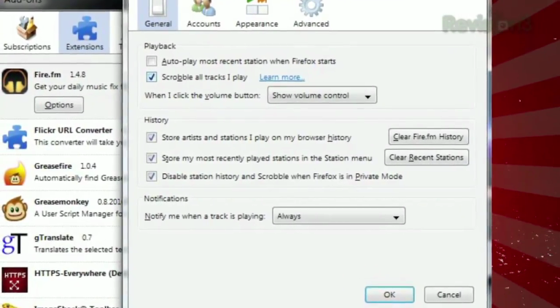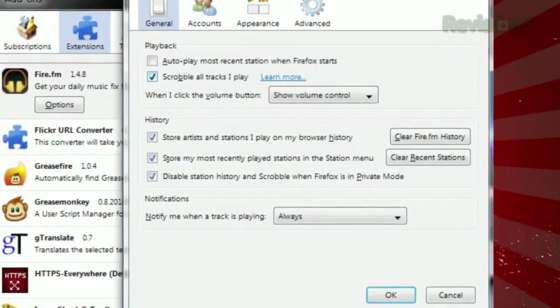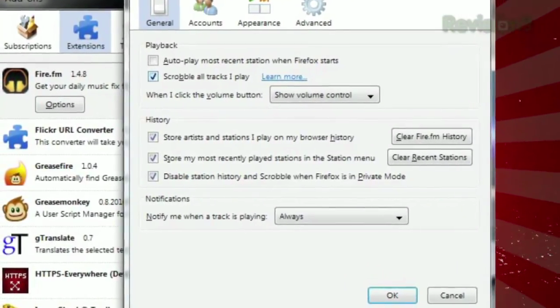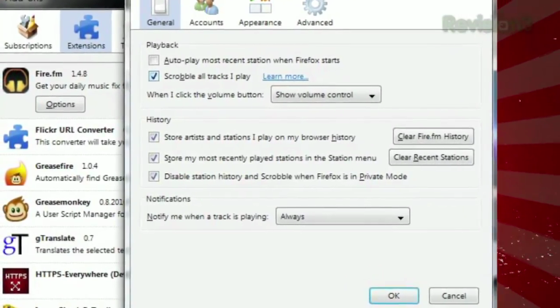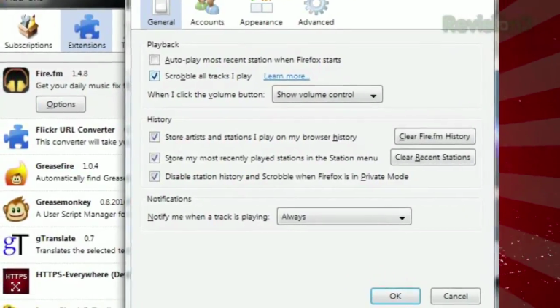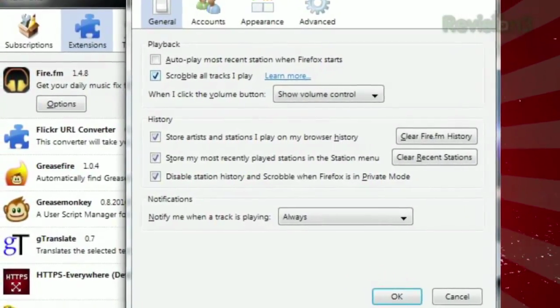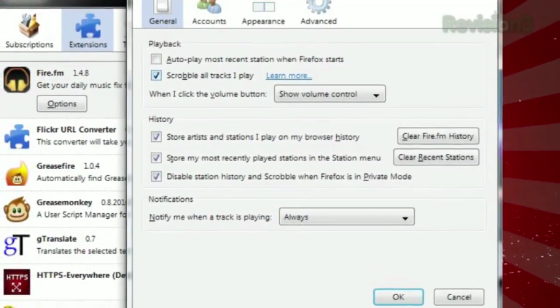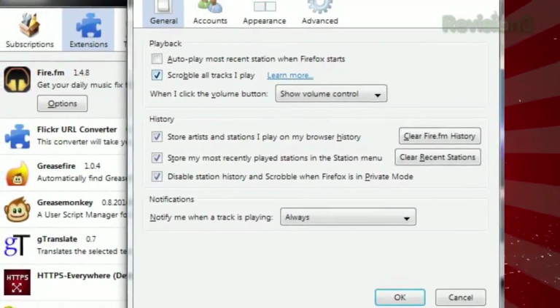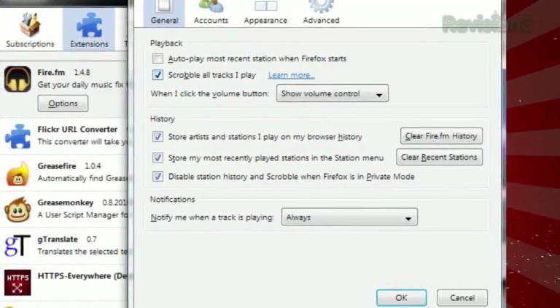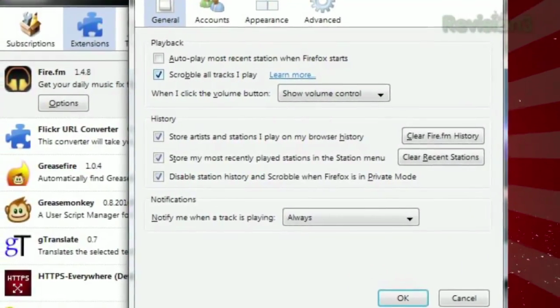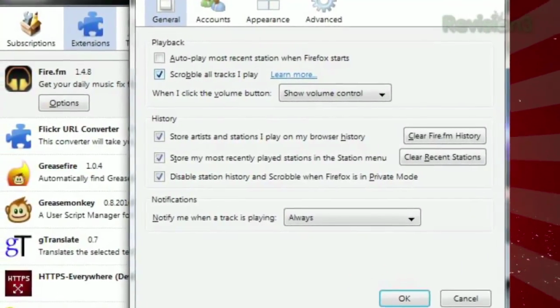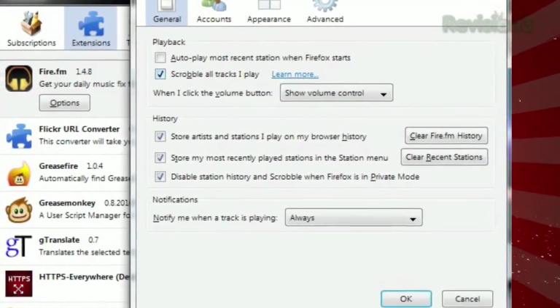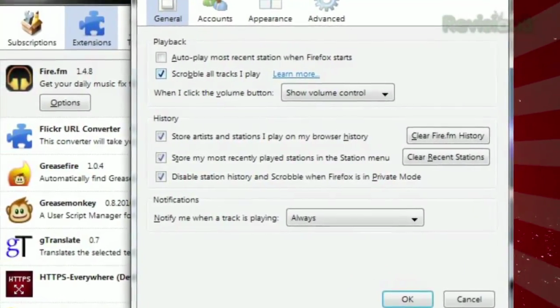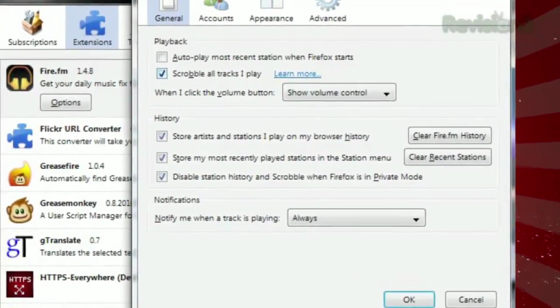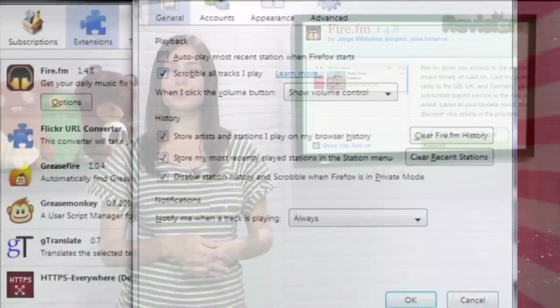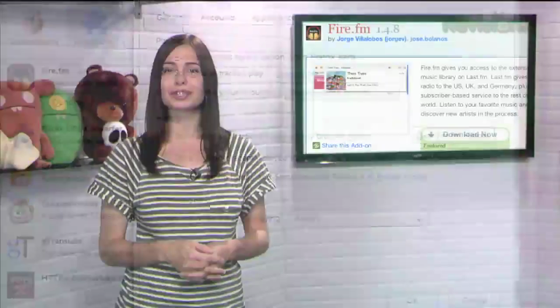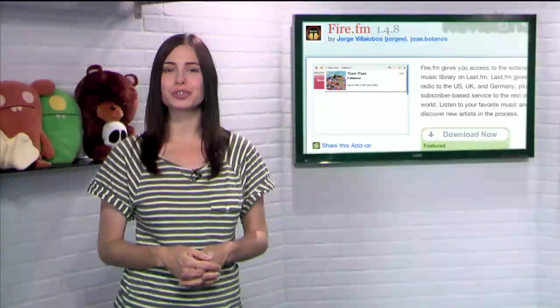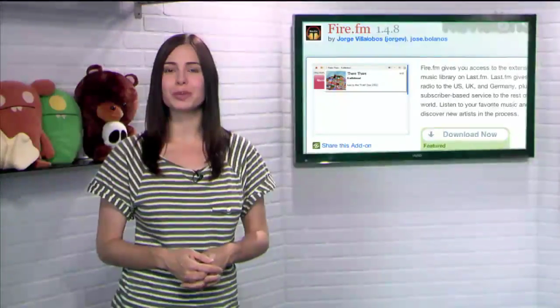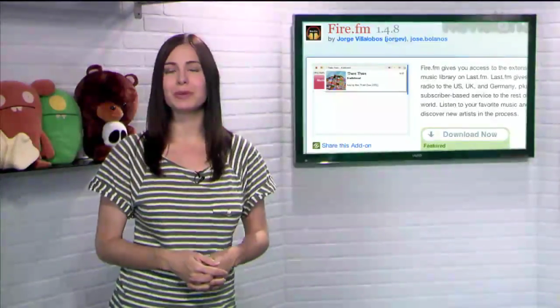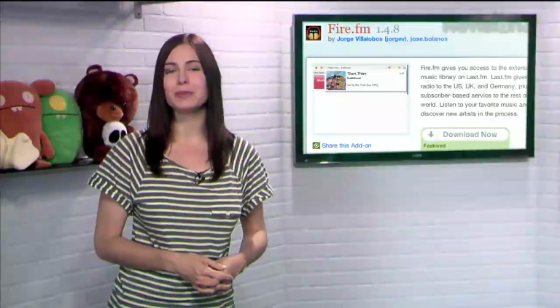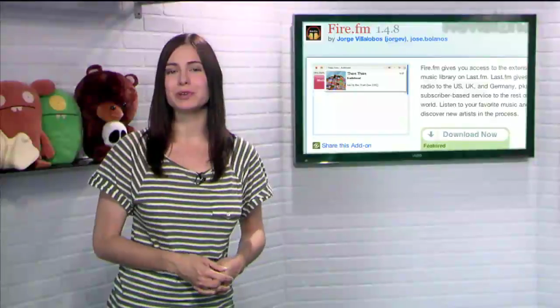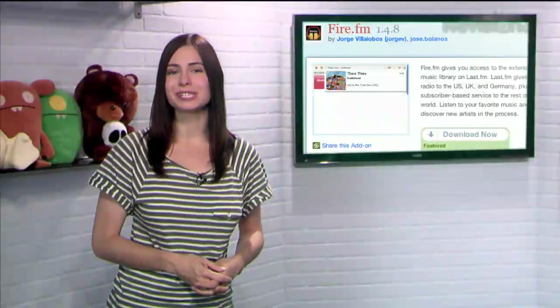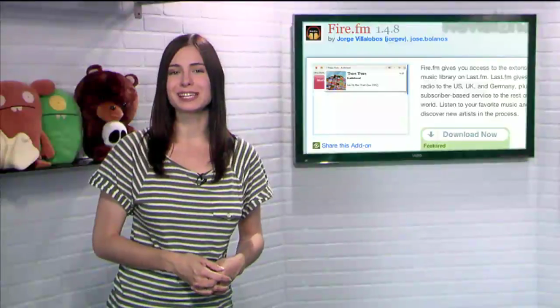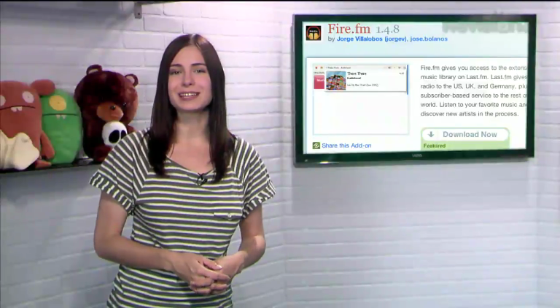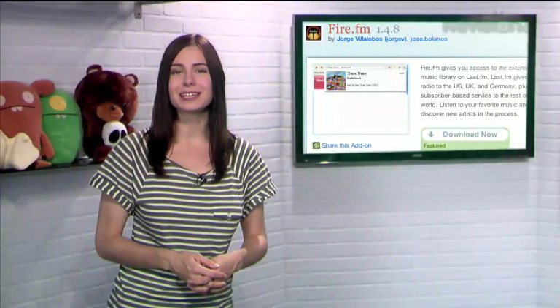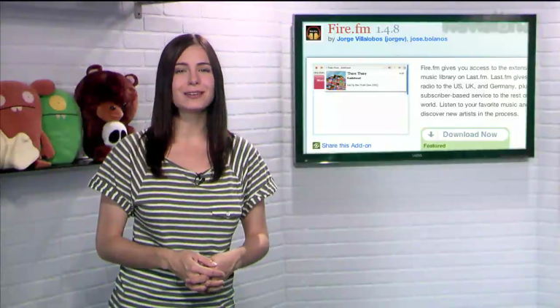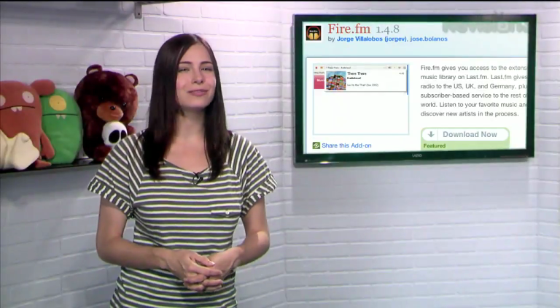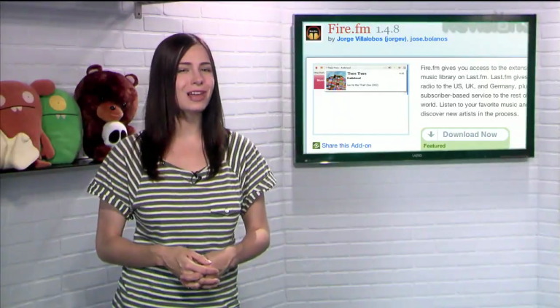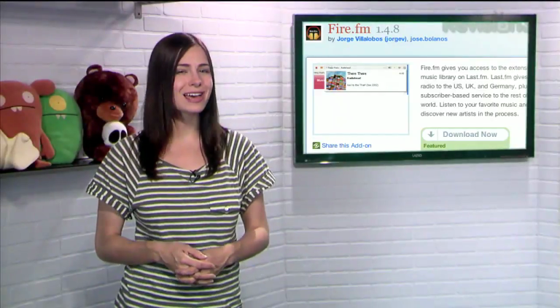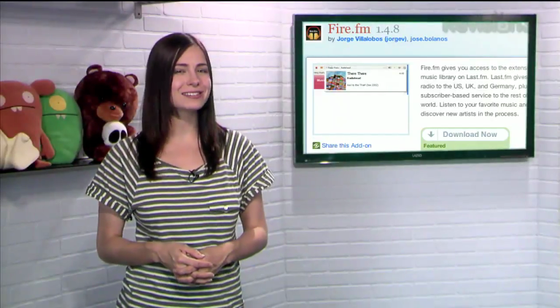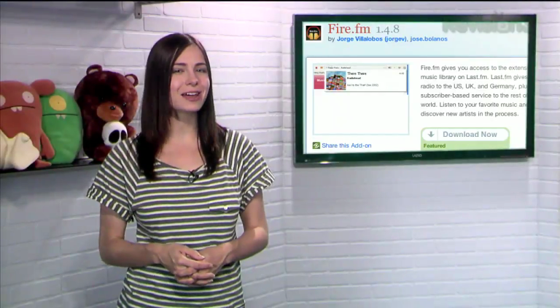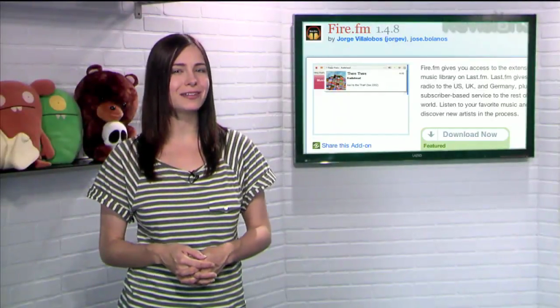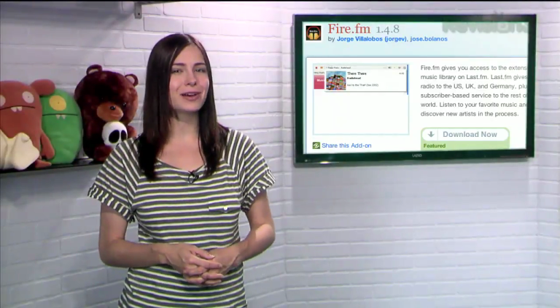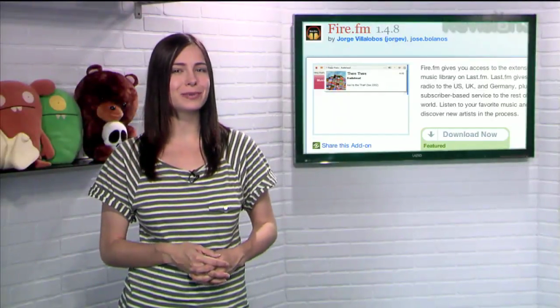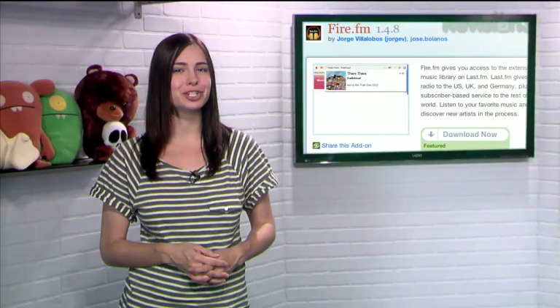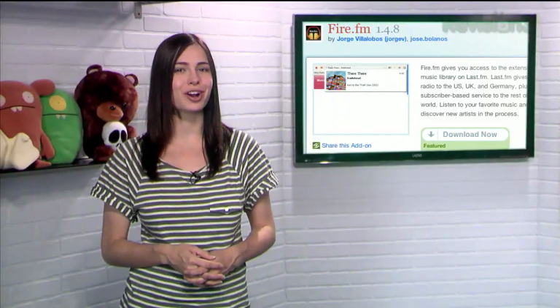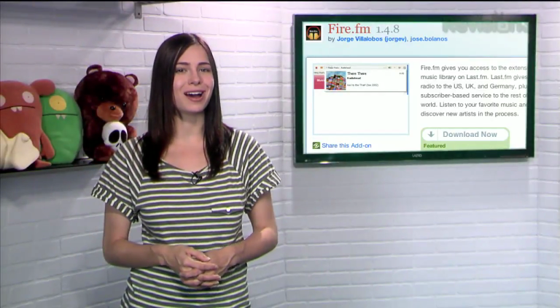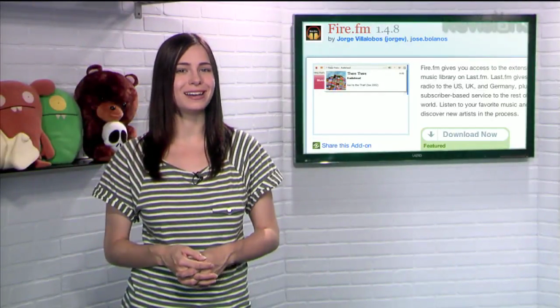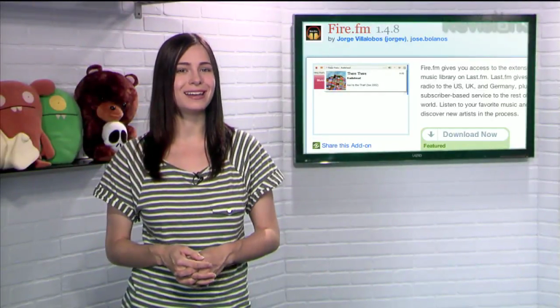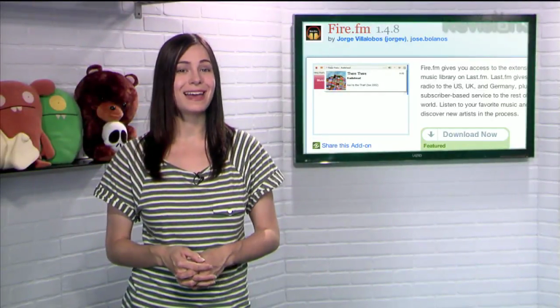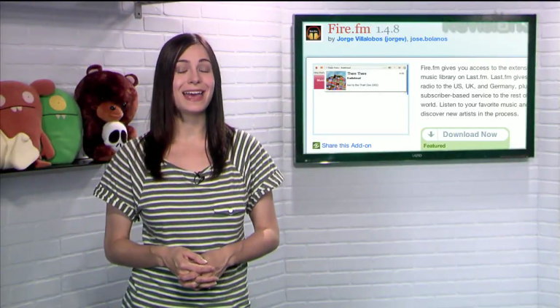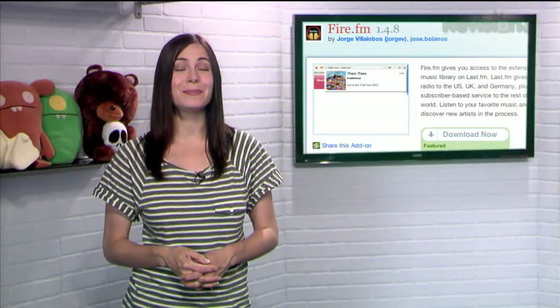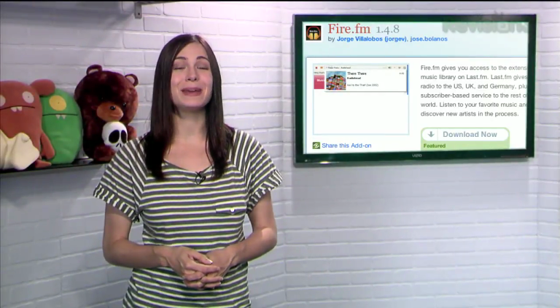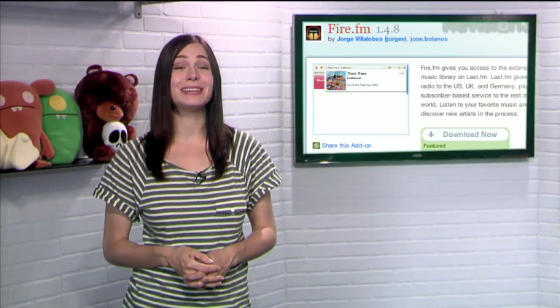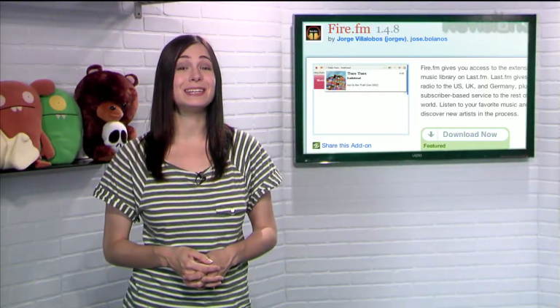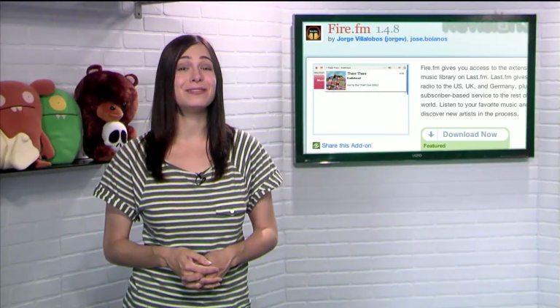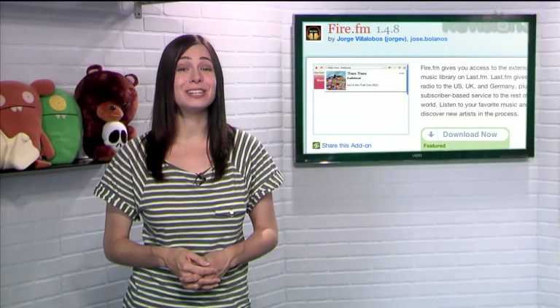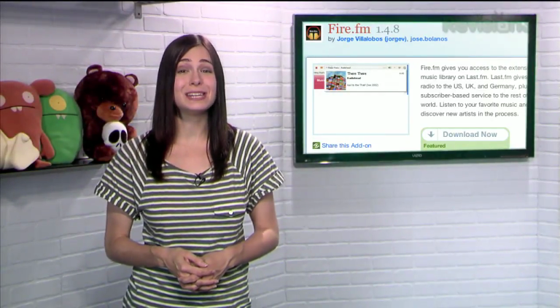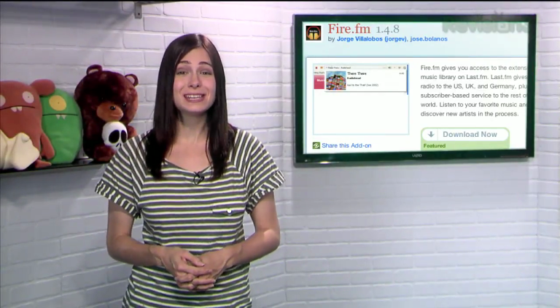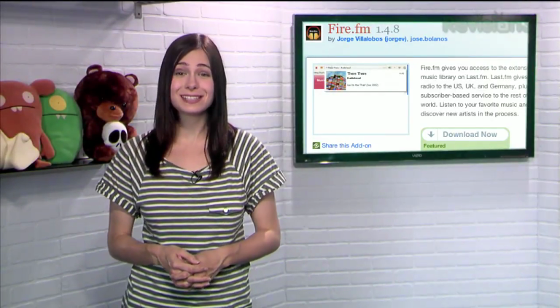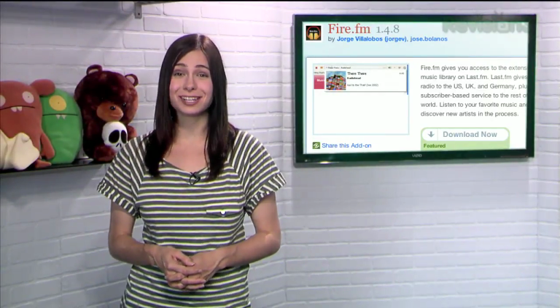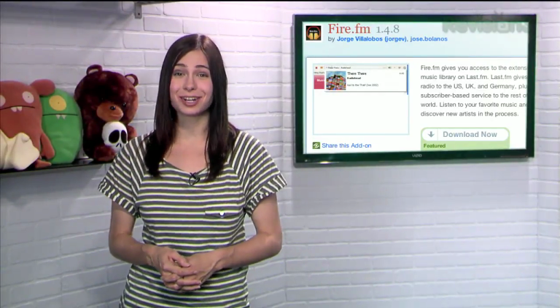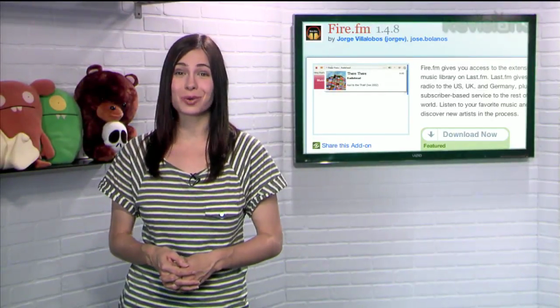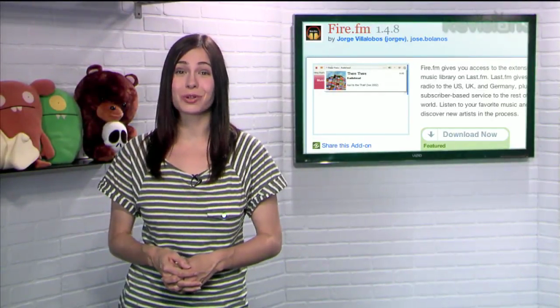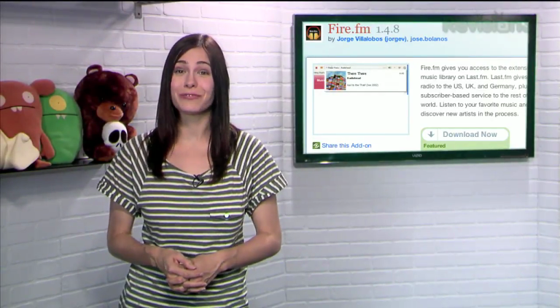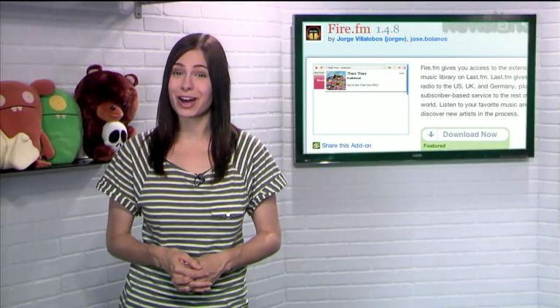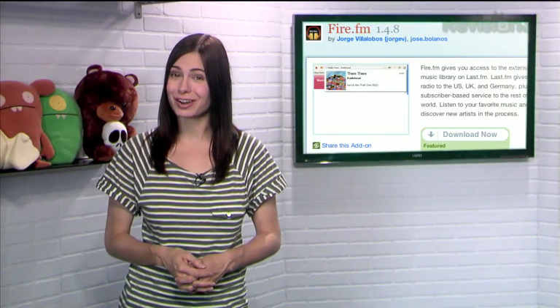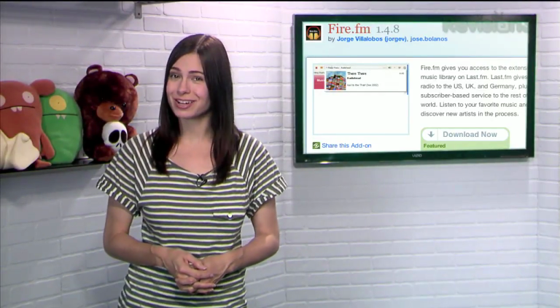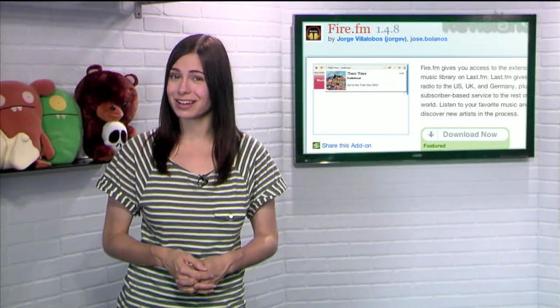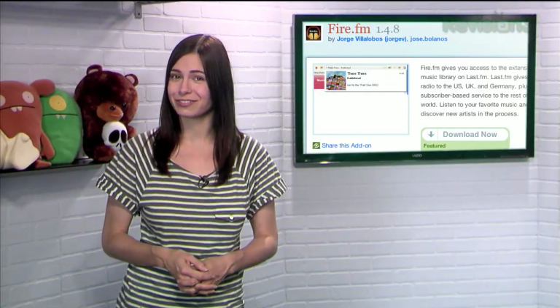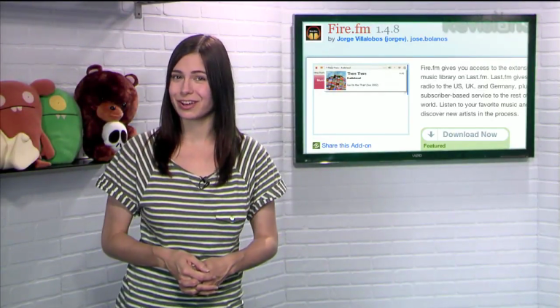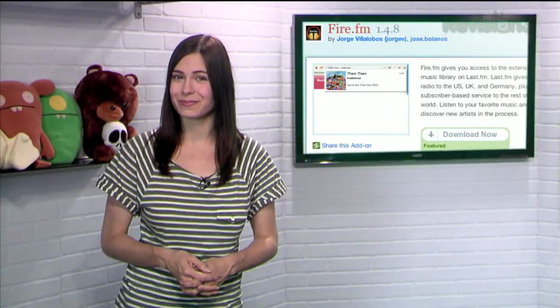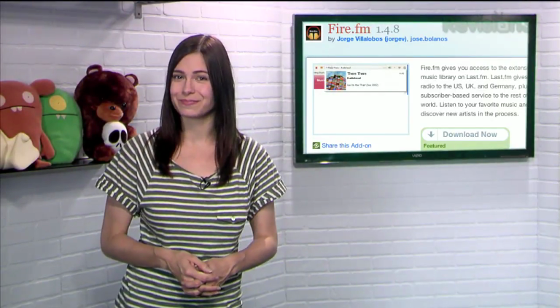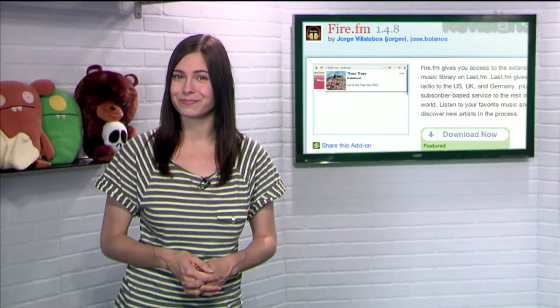So if you're looking for a new source for streaming music, give Last.fm a try, and make it even easier with Fire.fm.